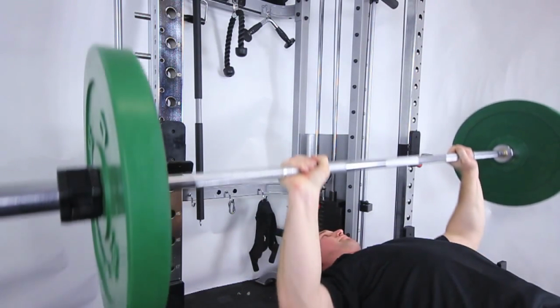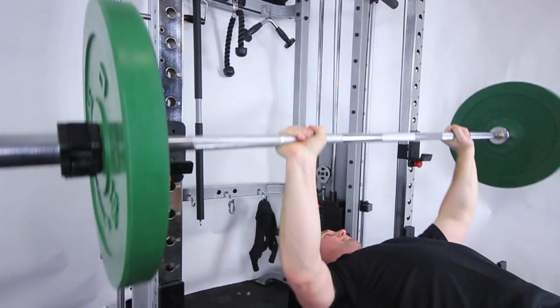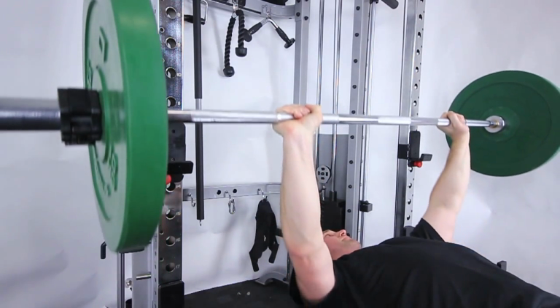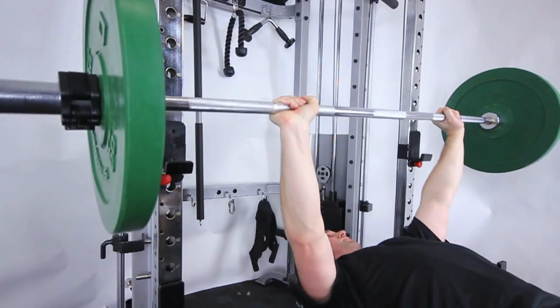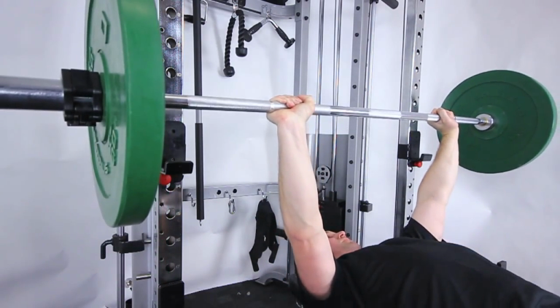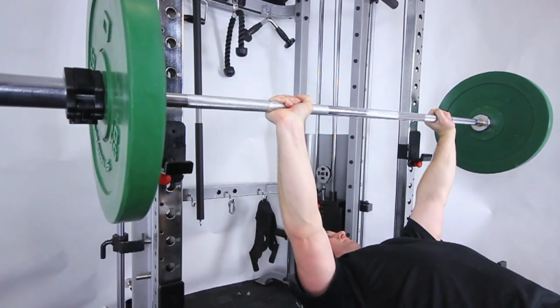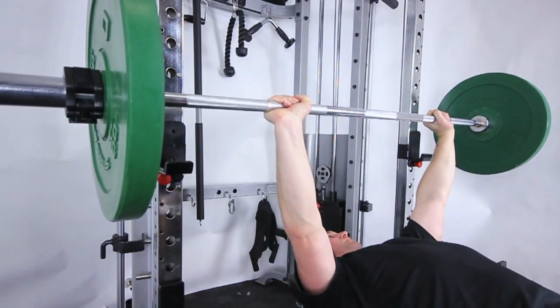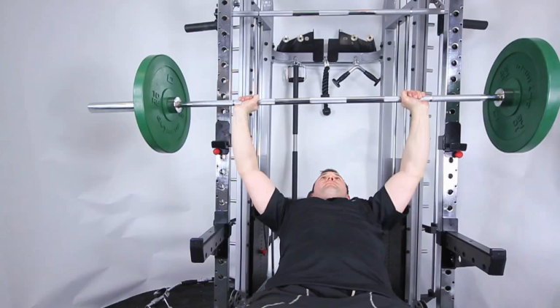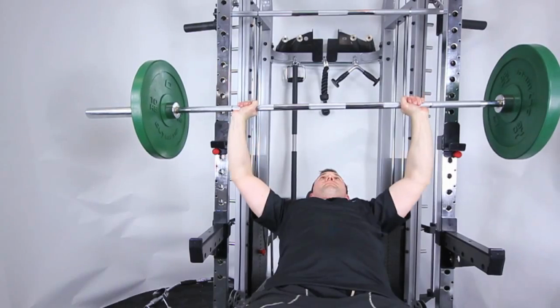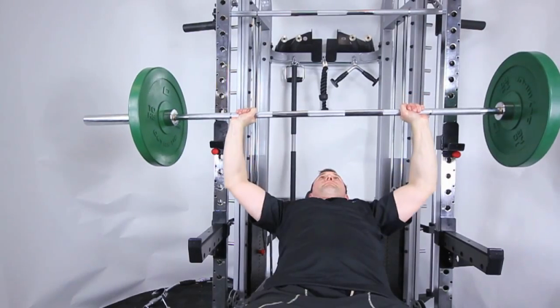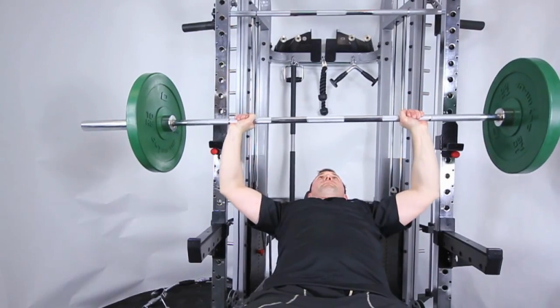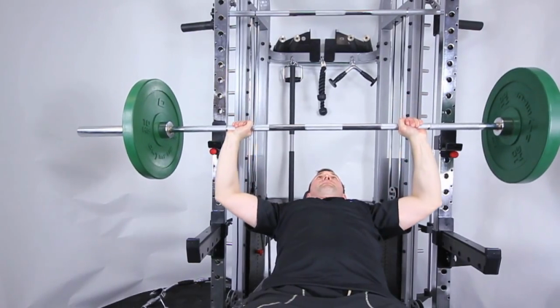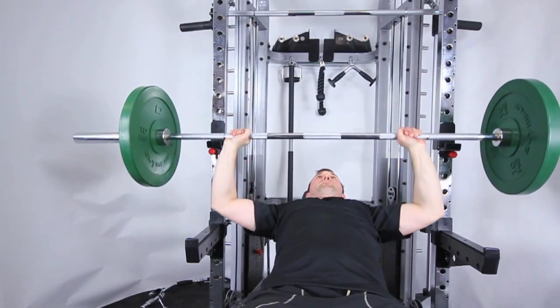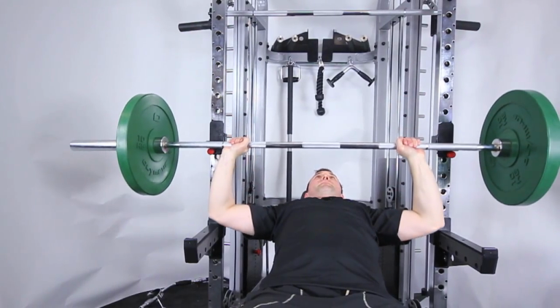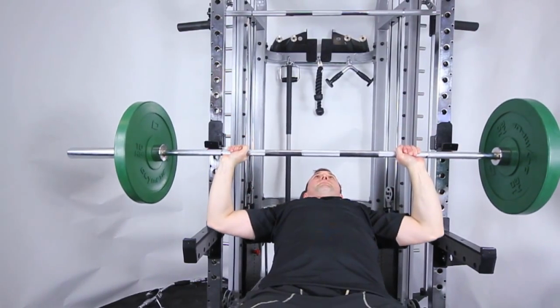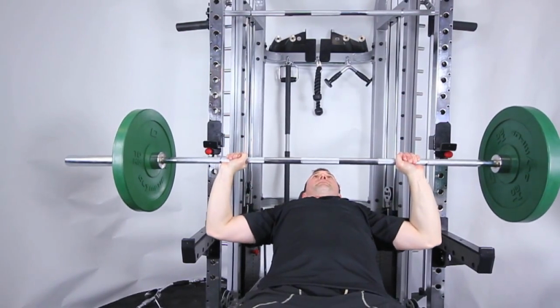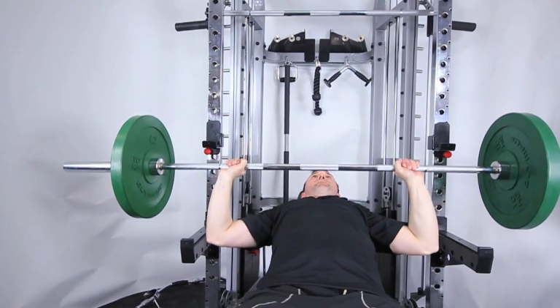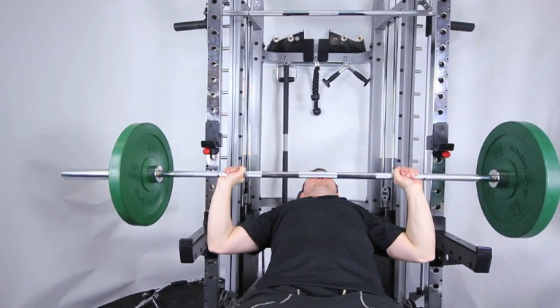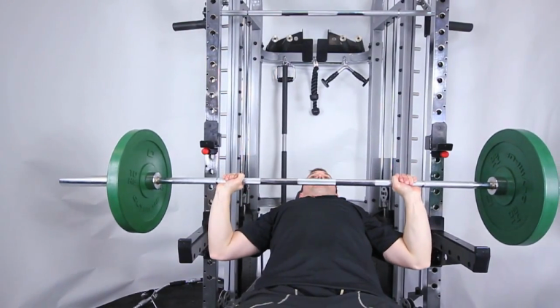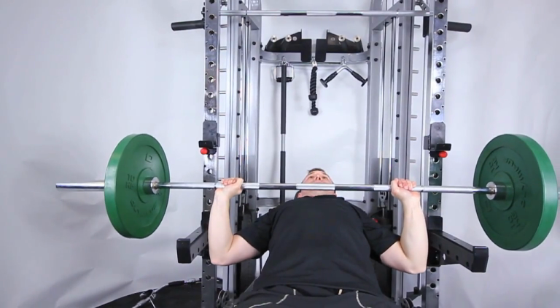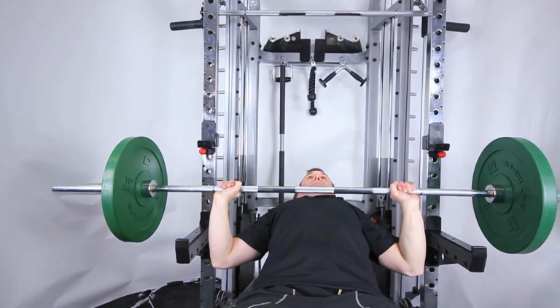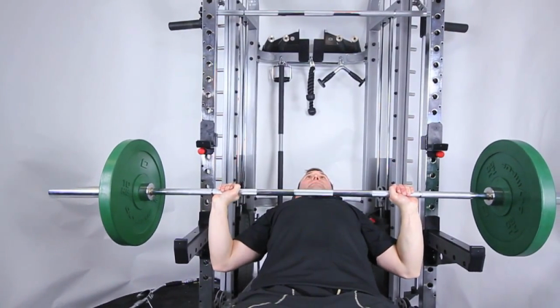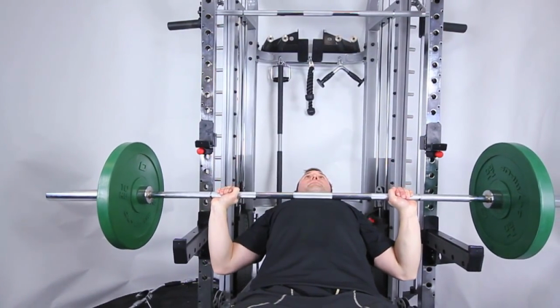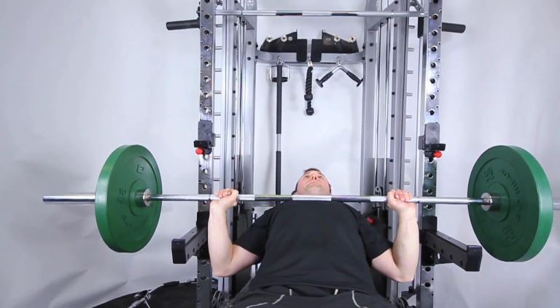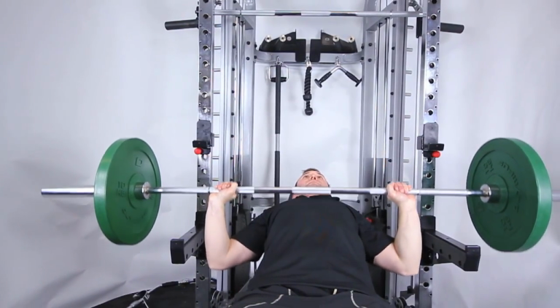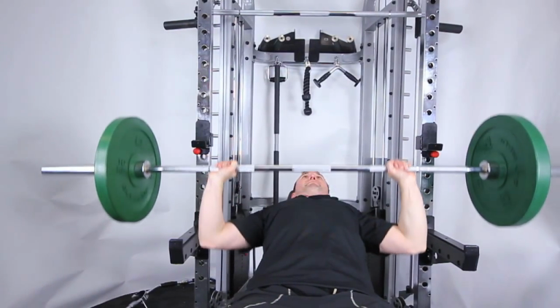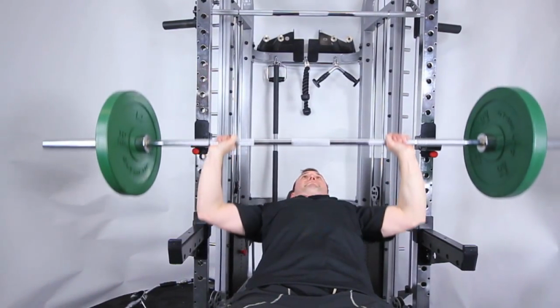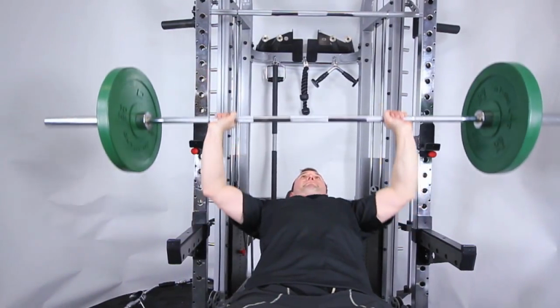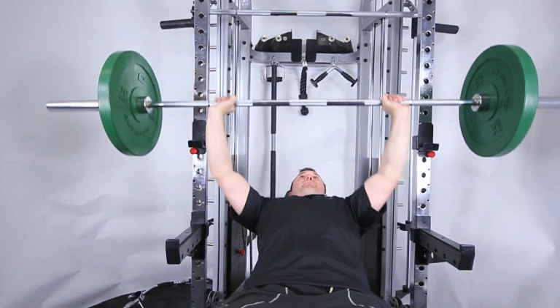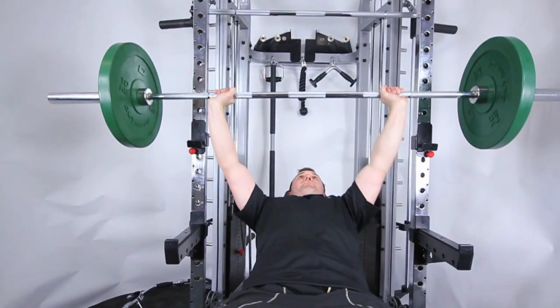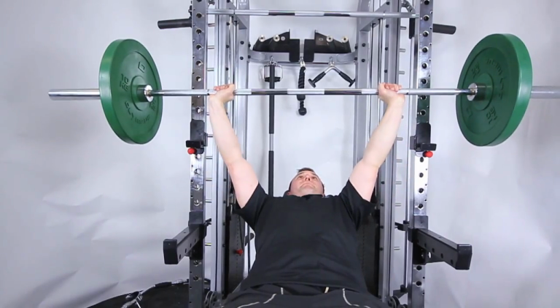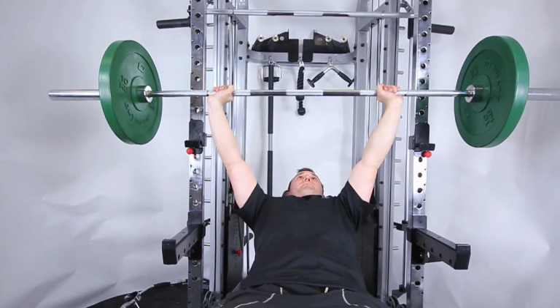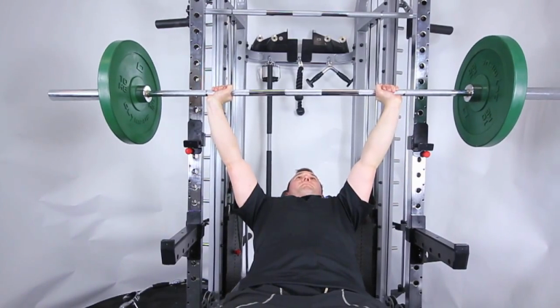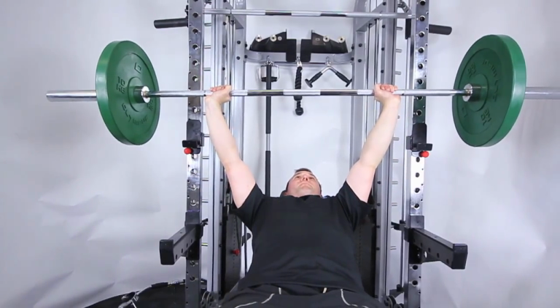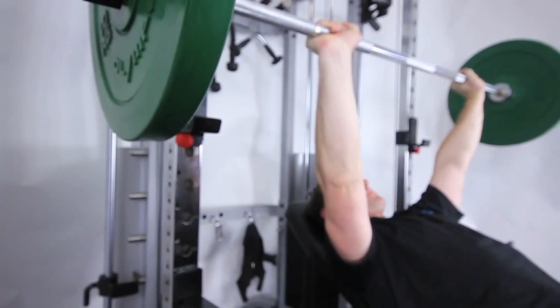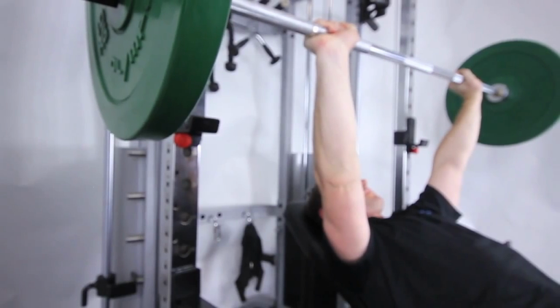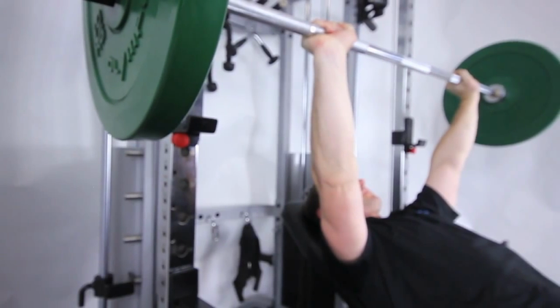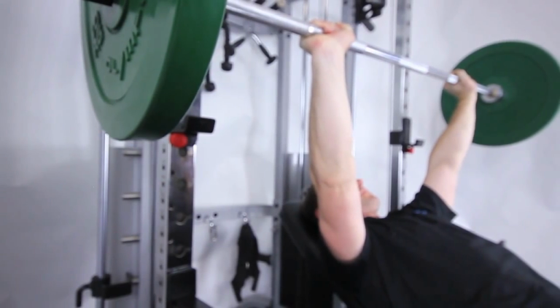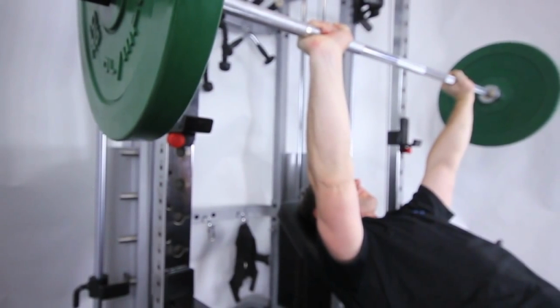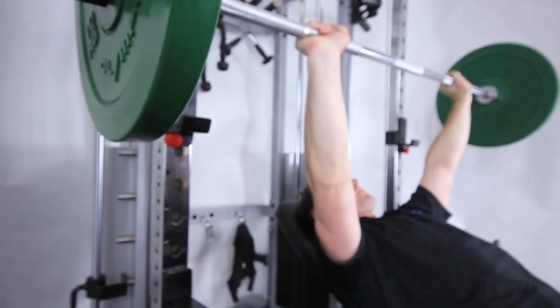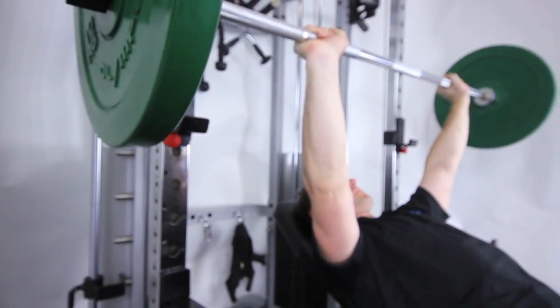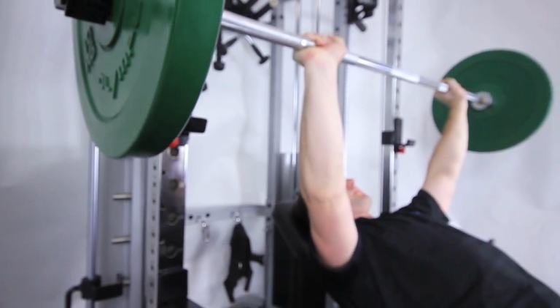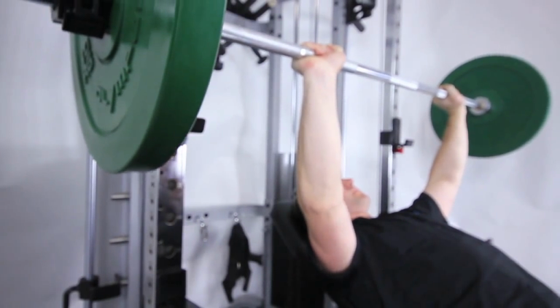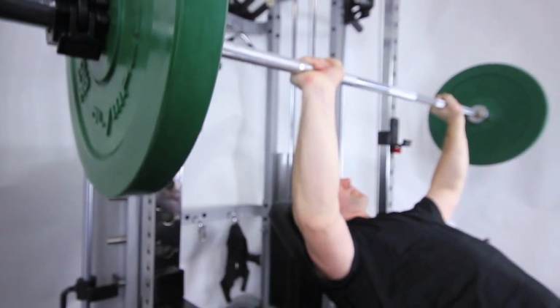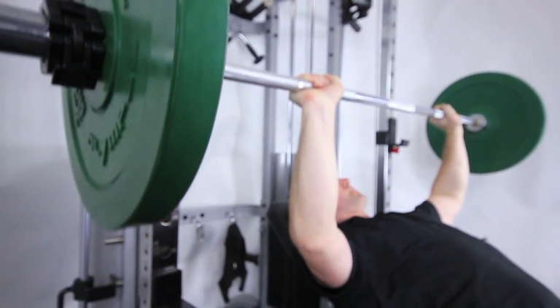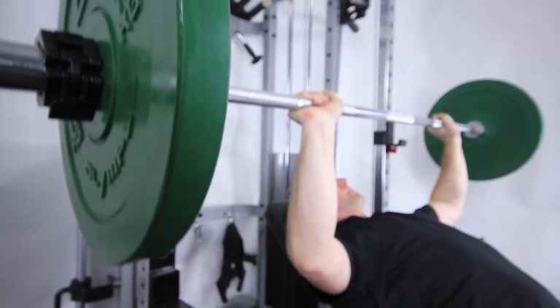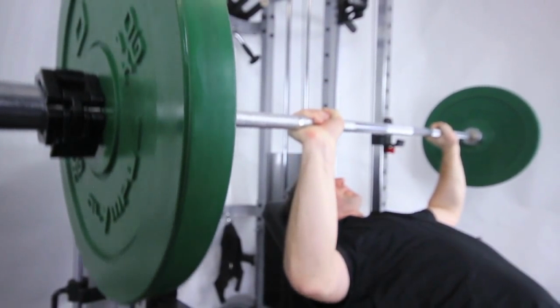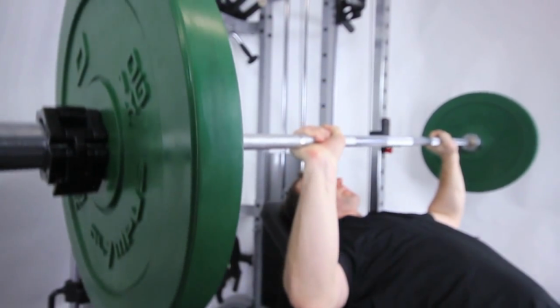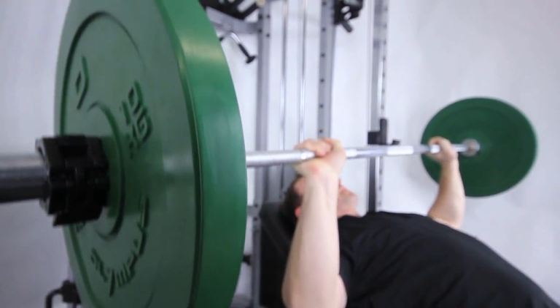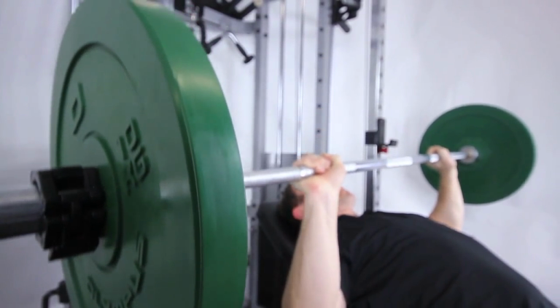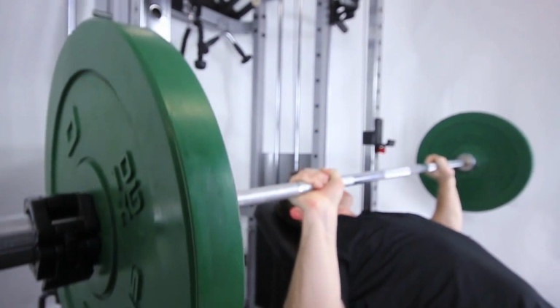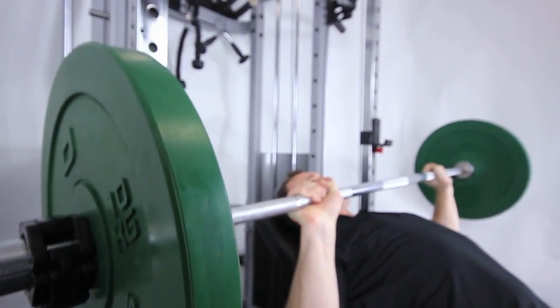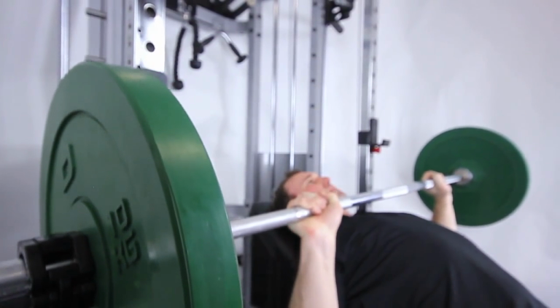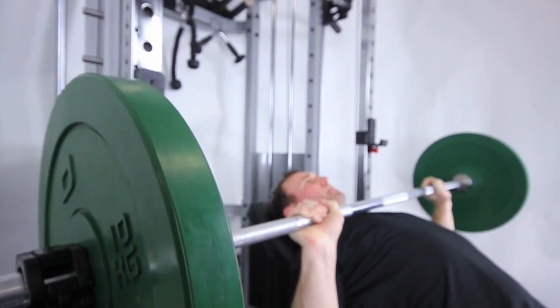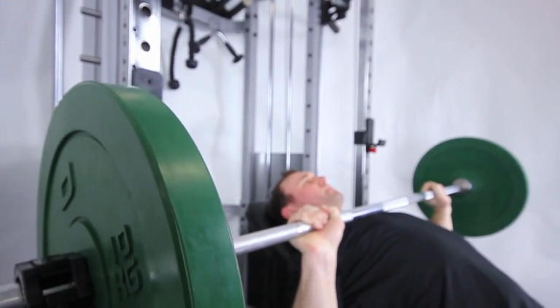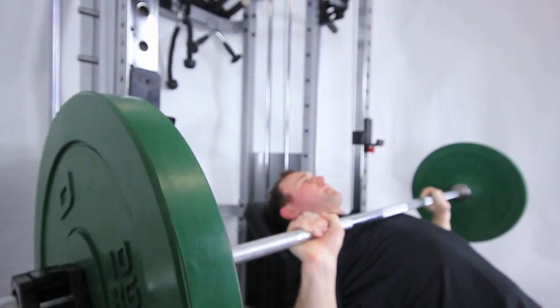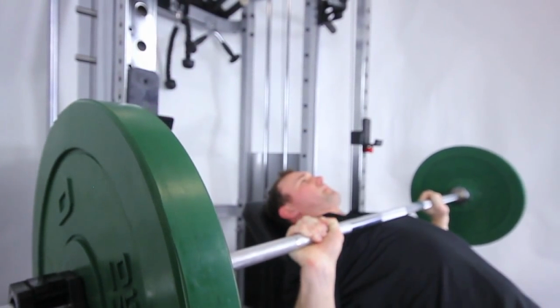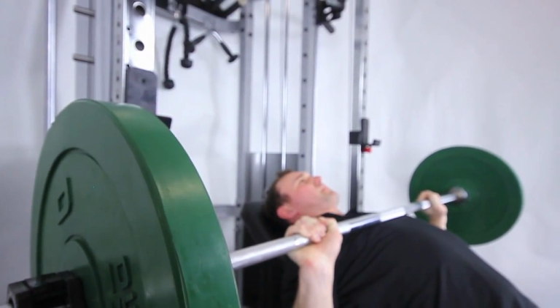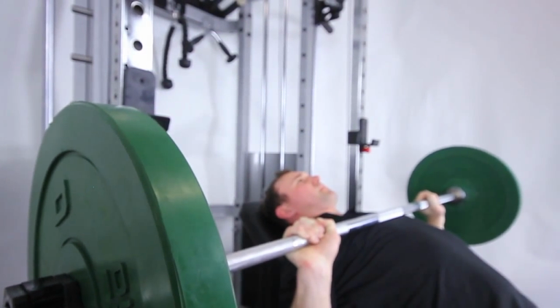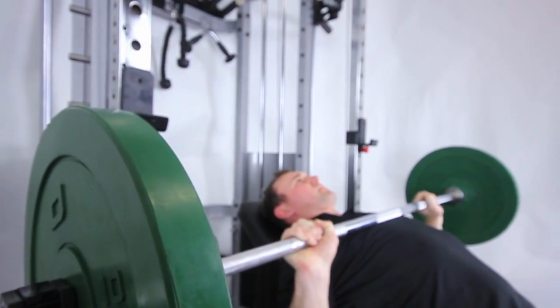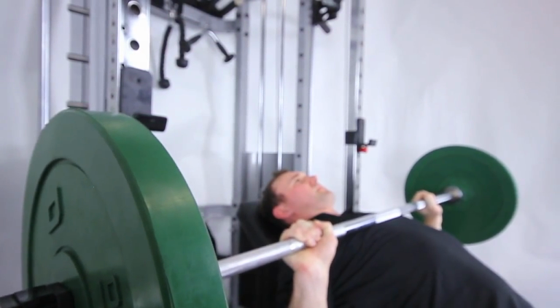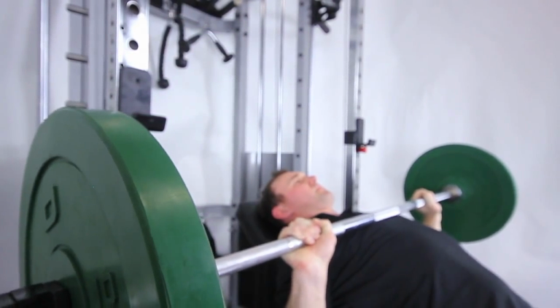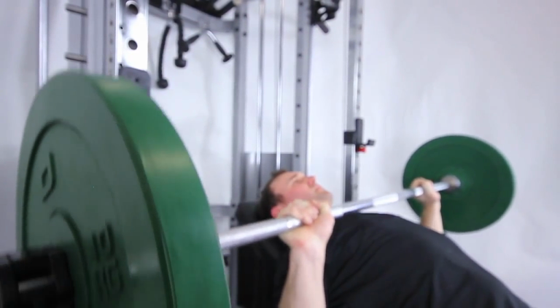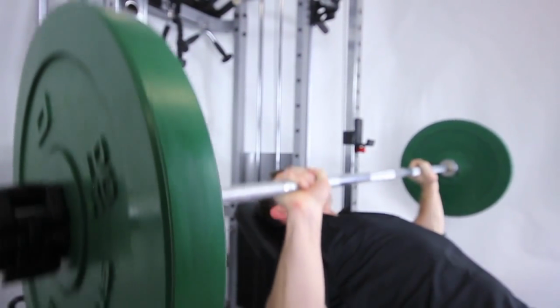With some quick bench adjustments we can do a bench press, an incline press, and an overhead press.